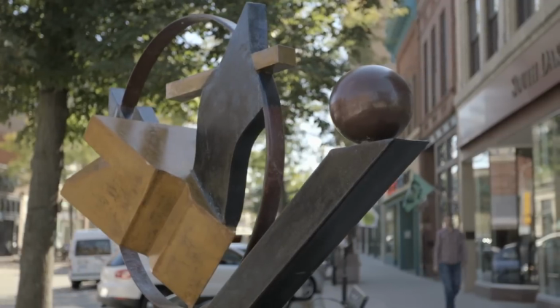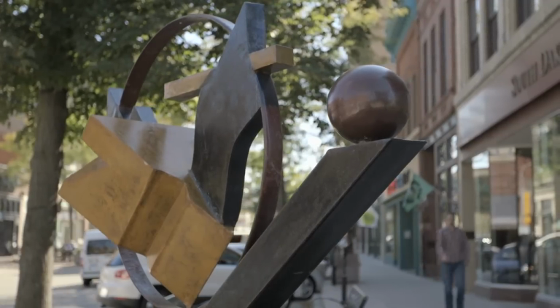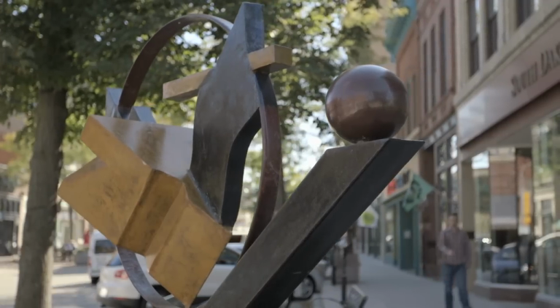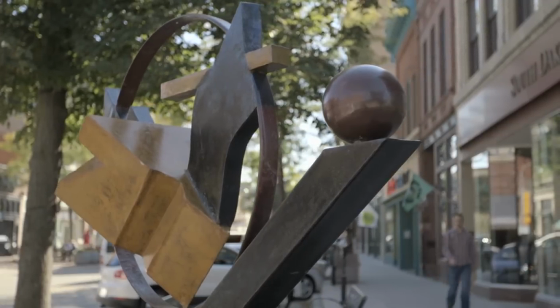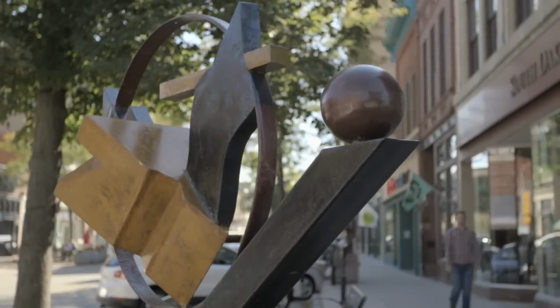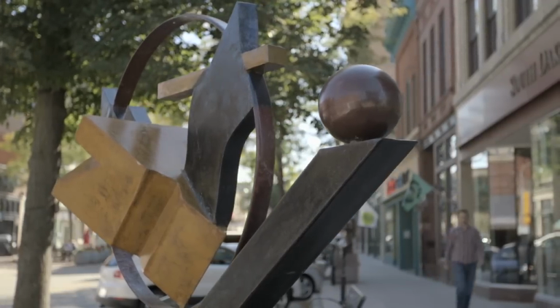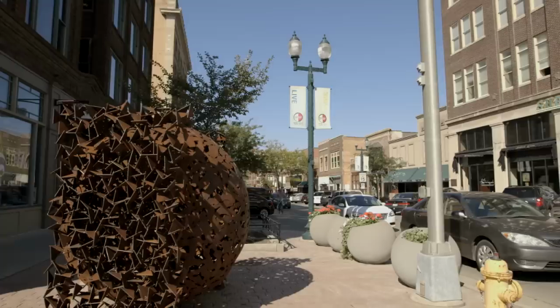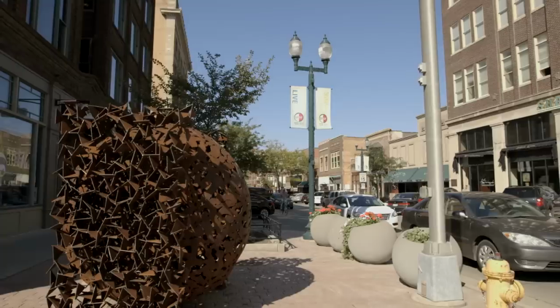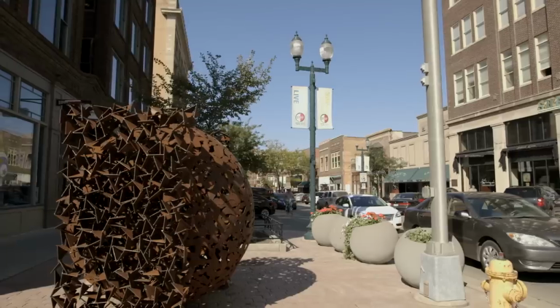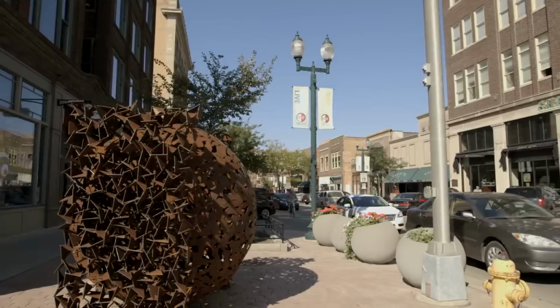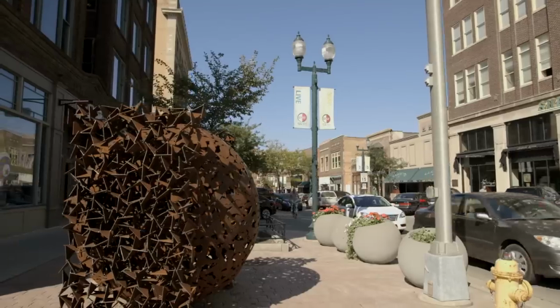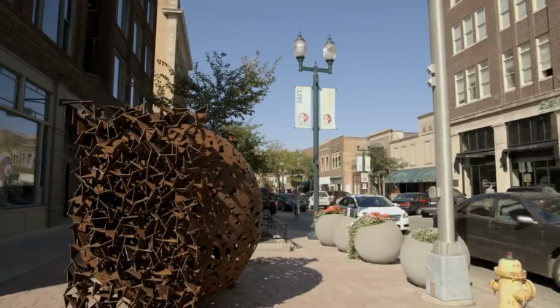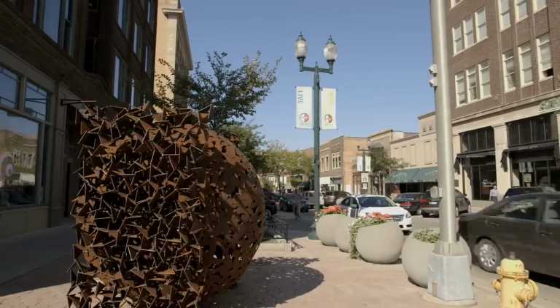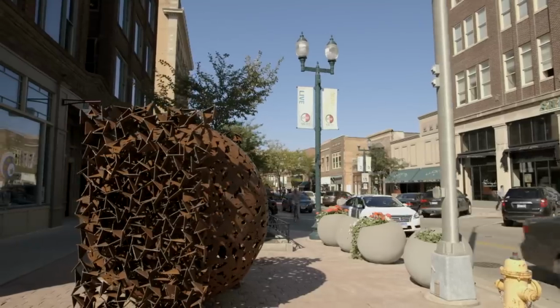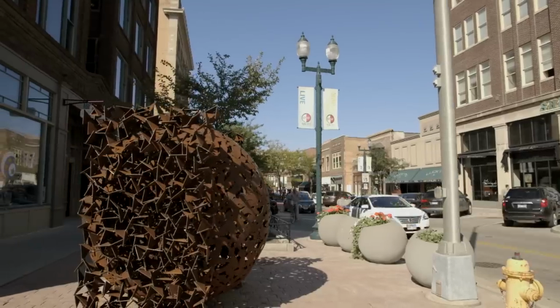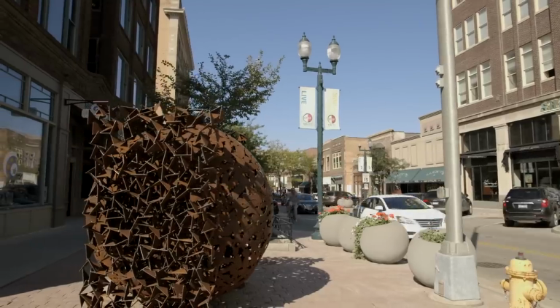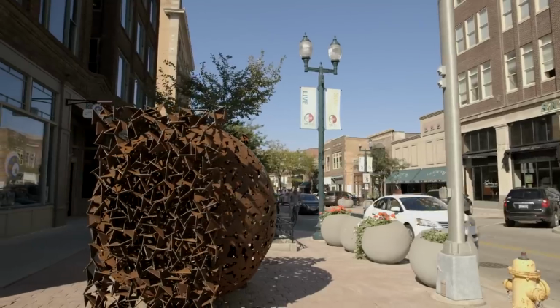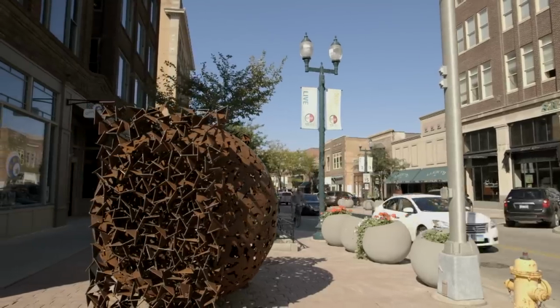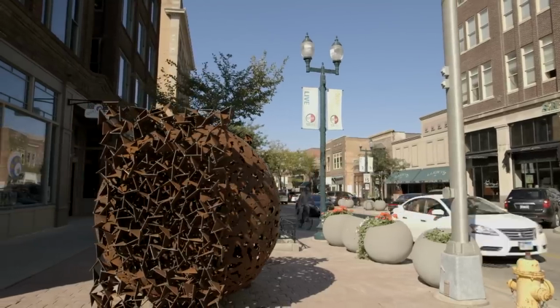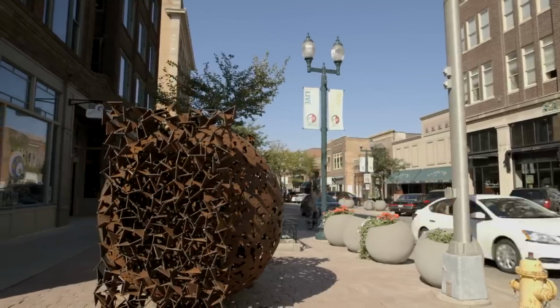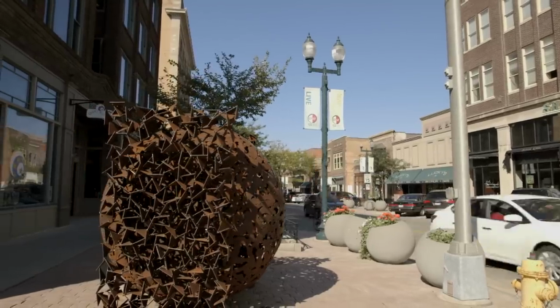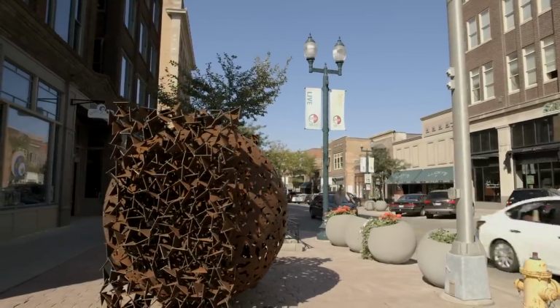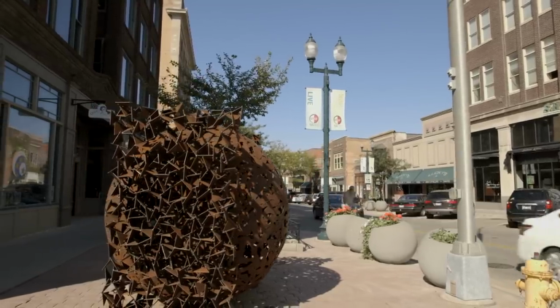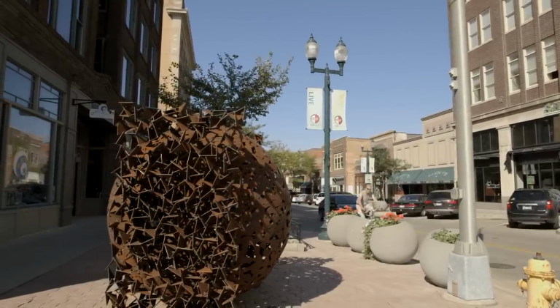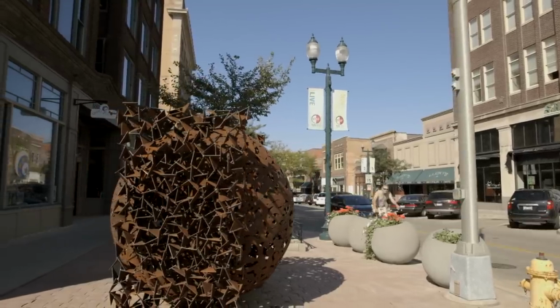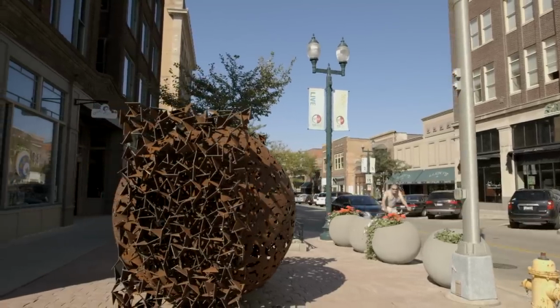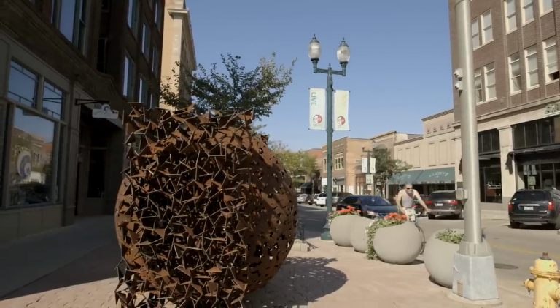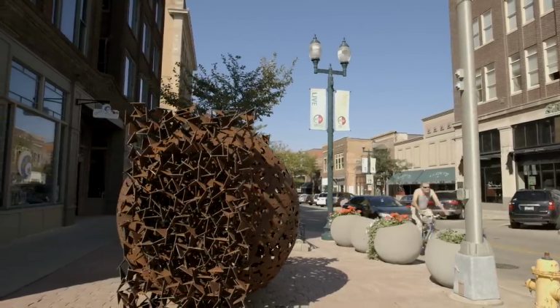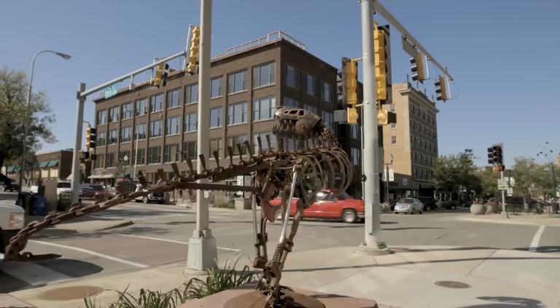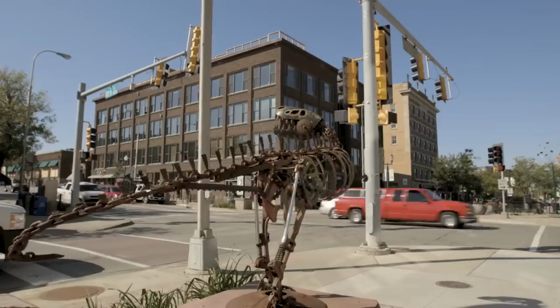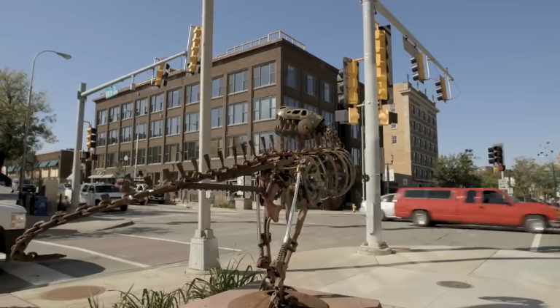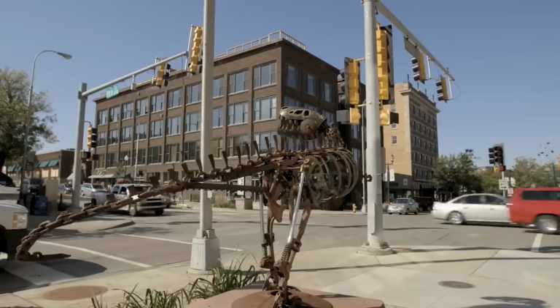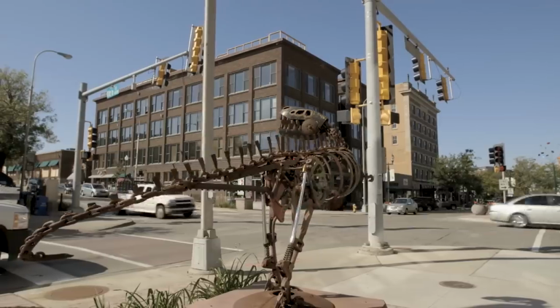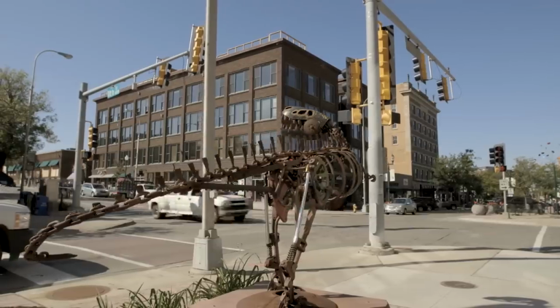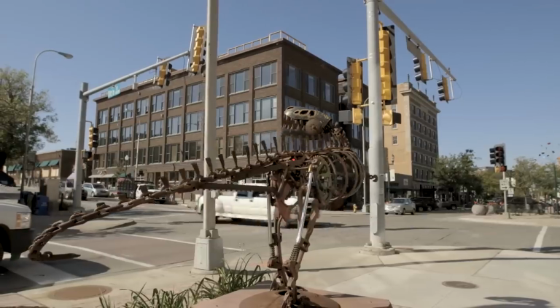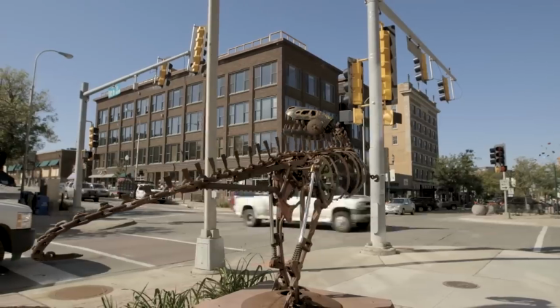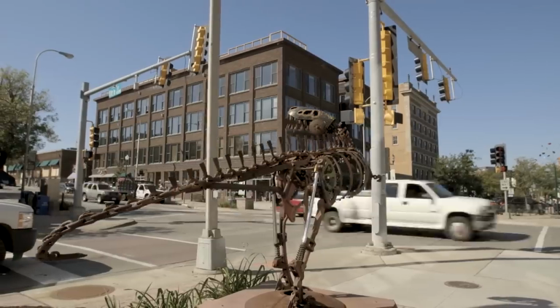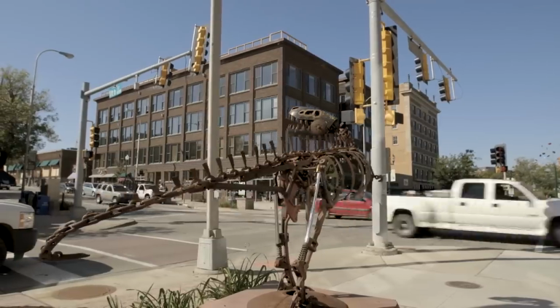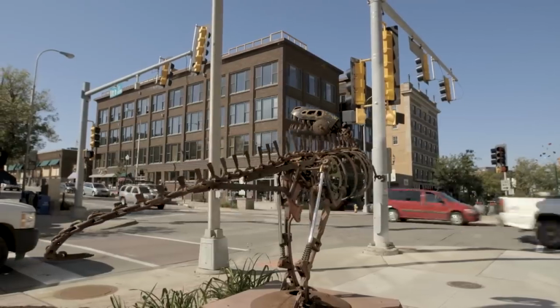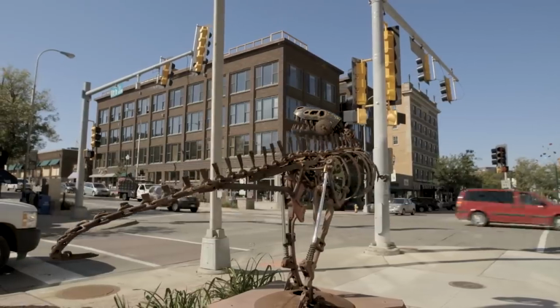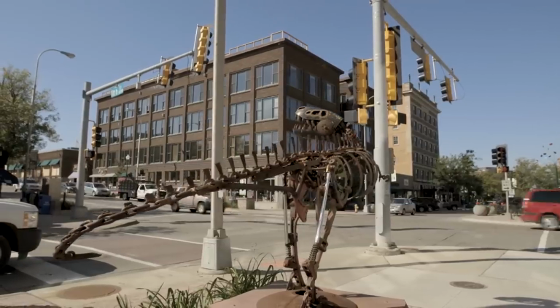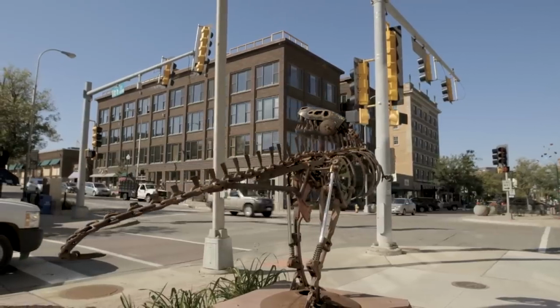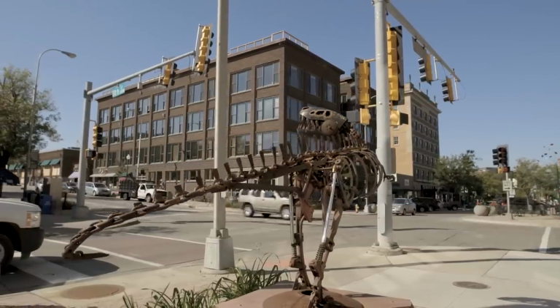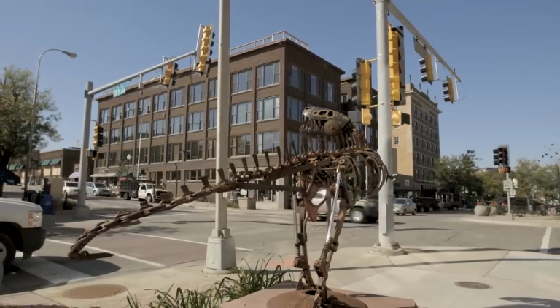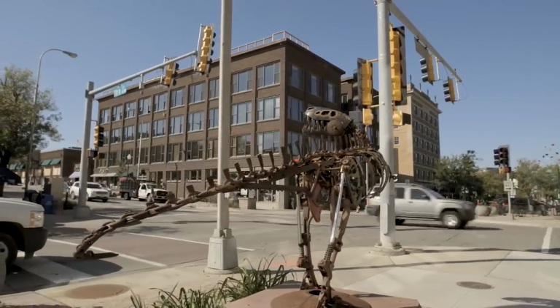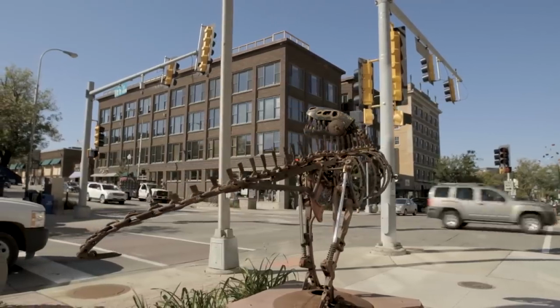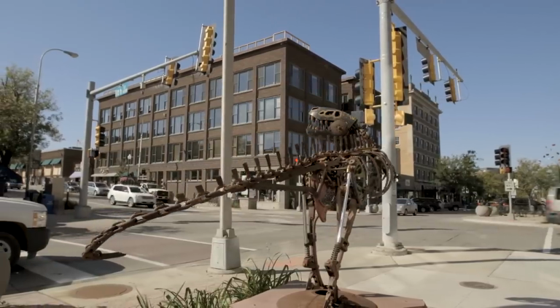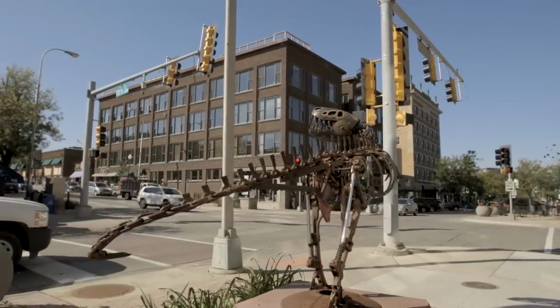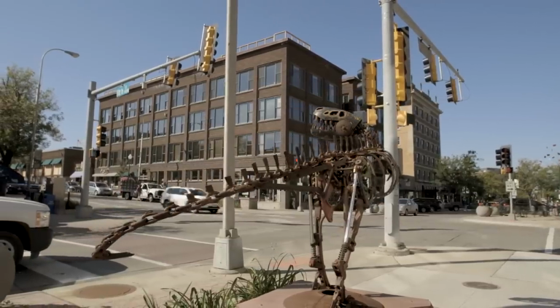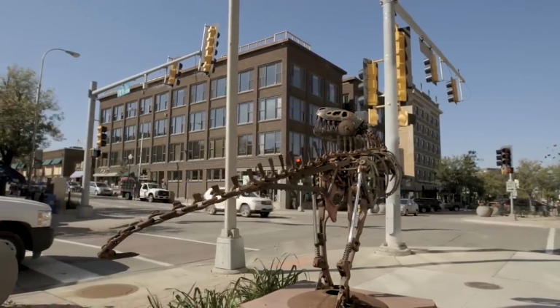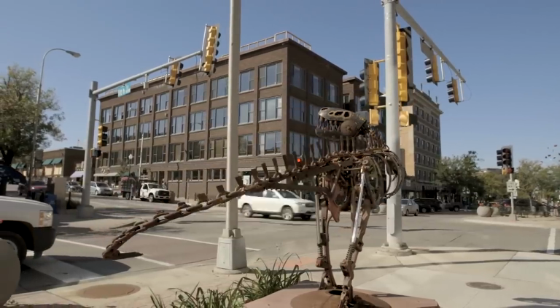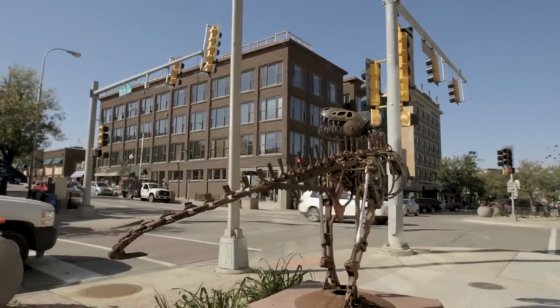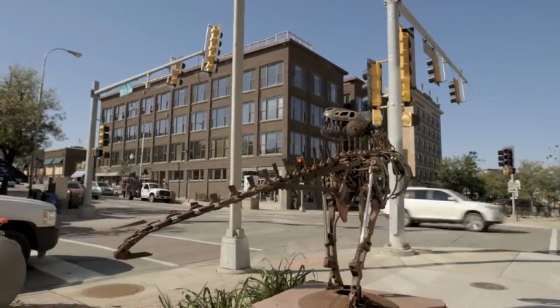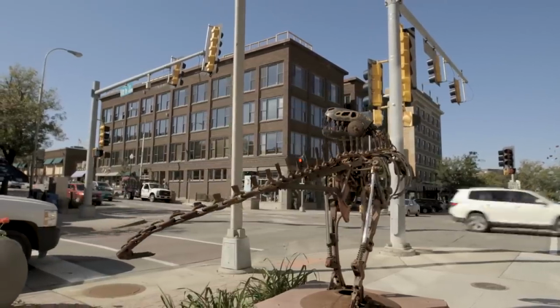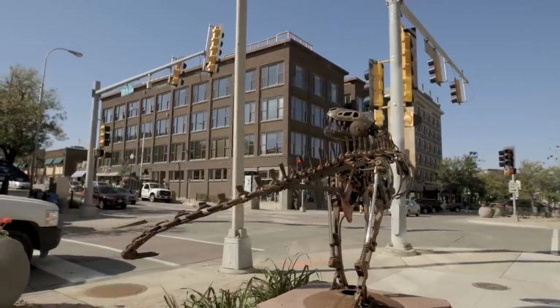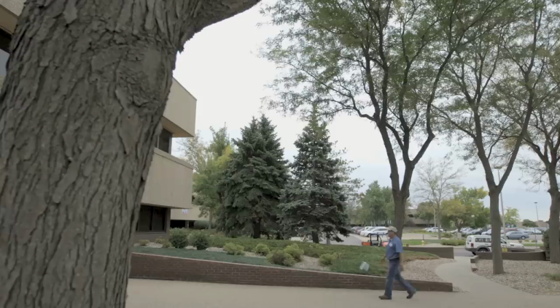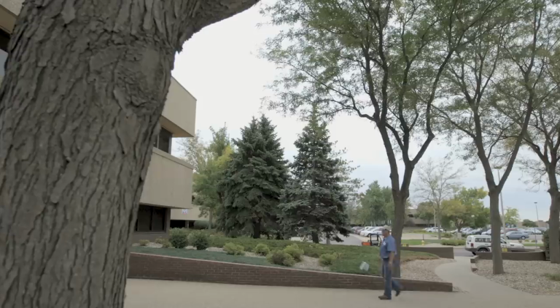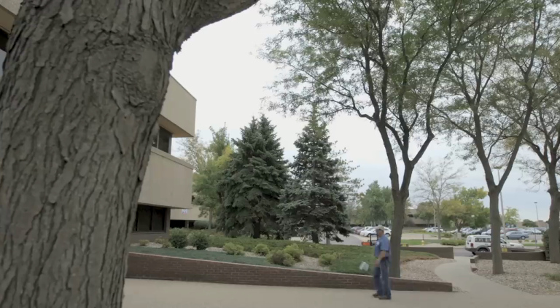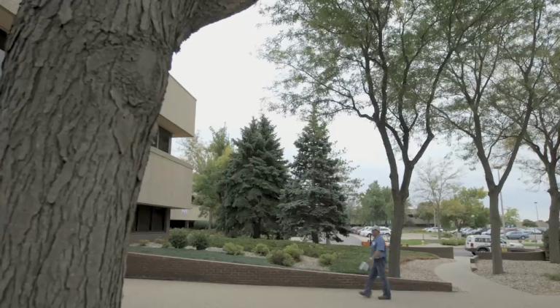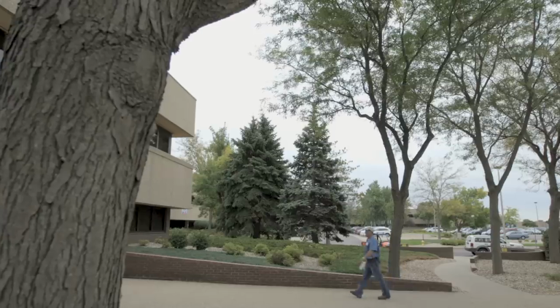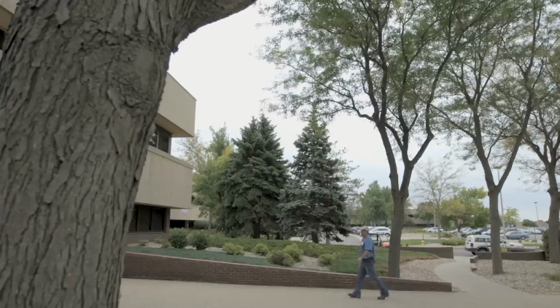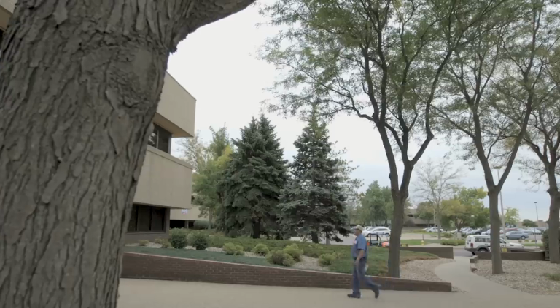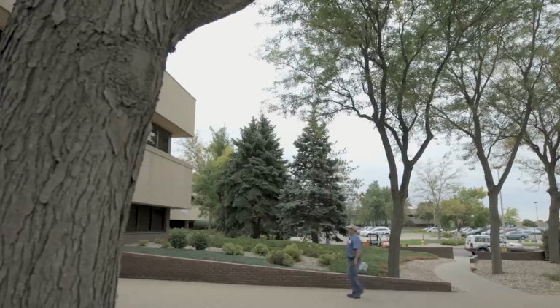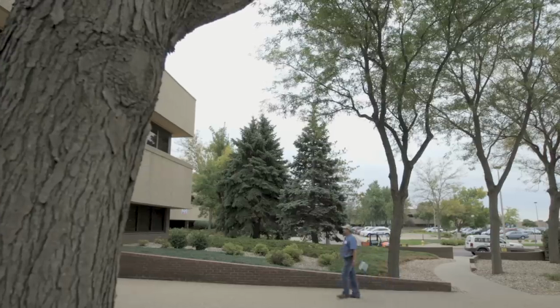On behalf of Citi, we would just like to congratulate everyone for their role in making this beautiful new housing development a reality.